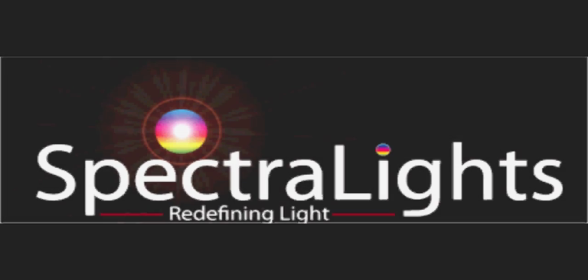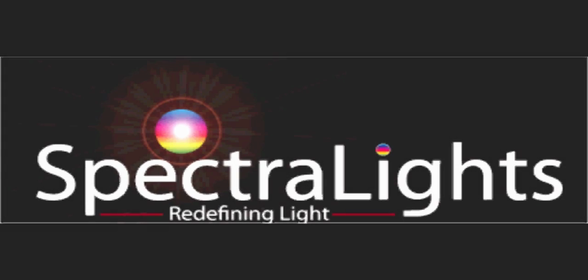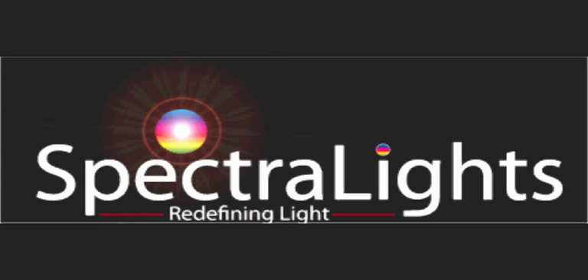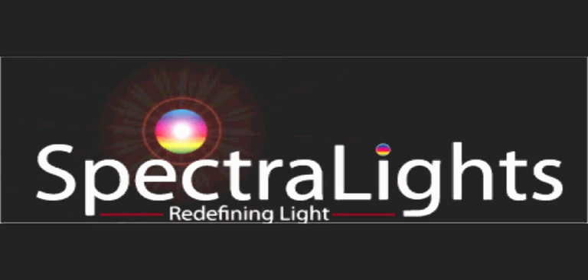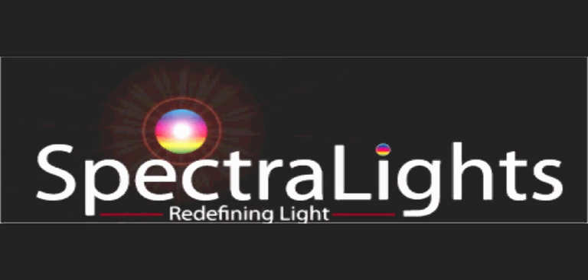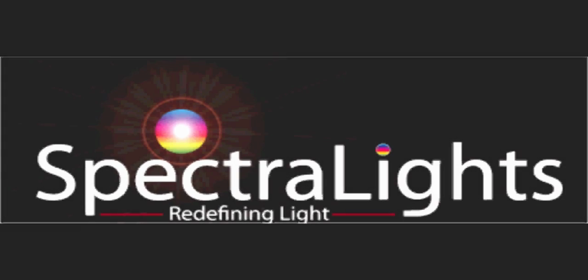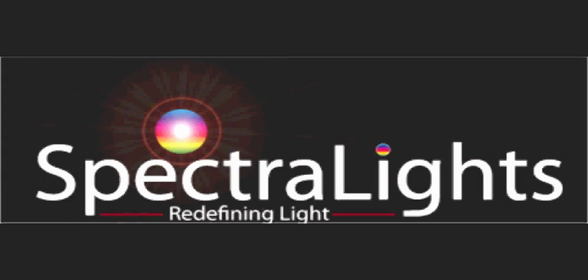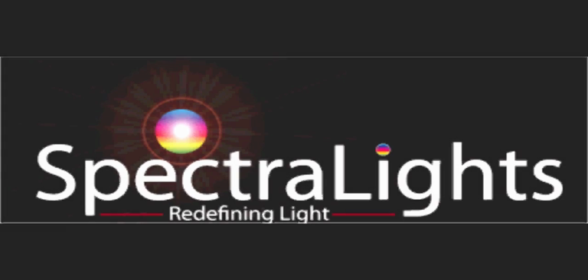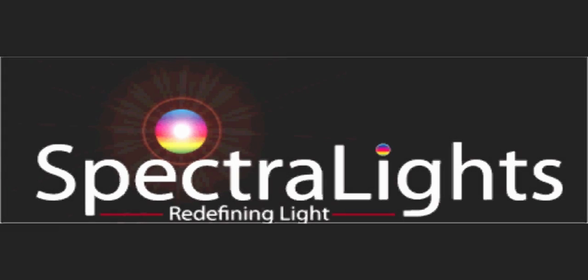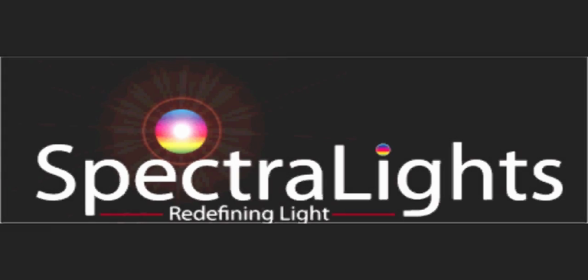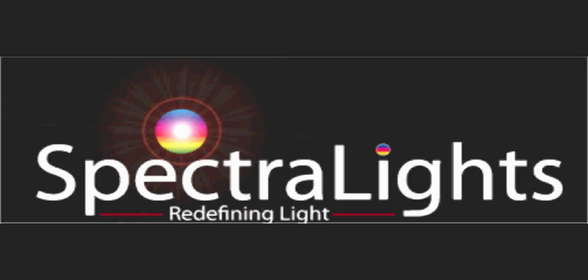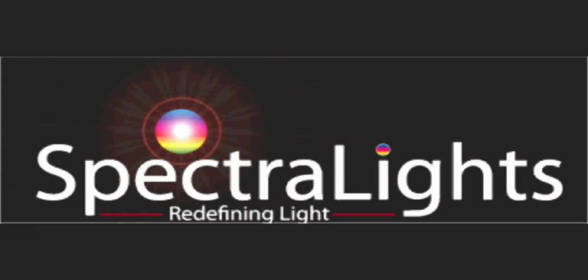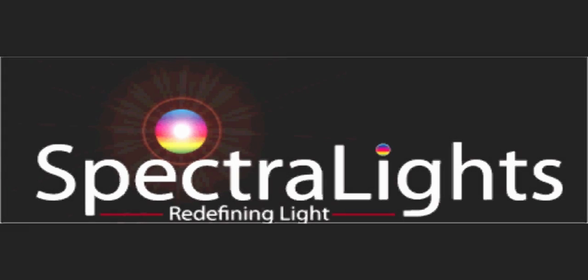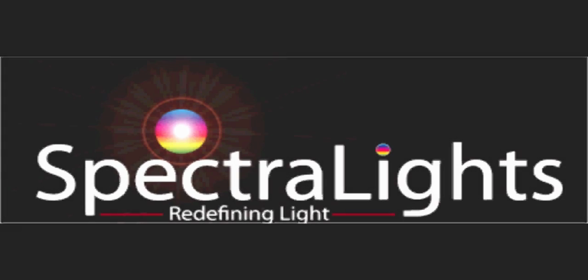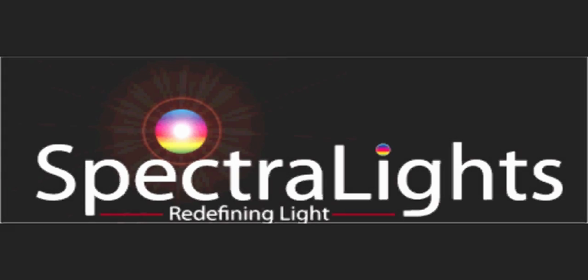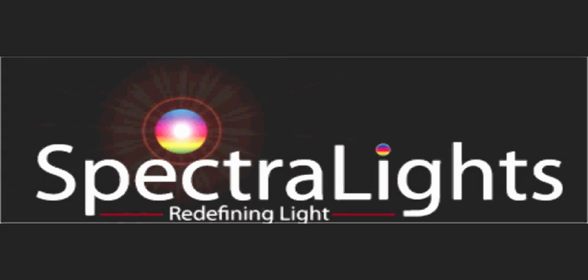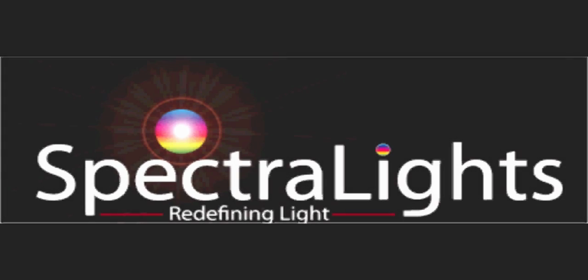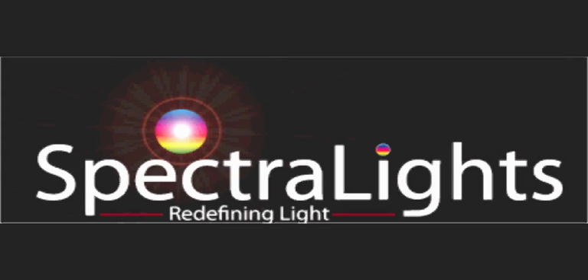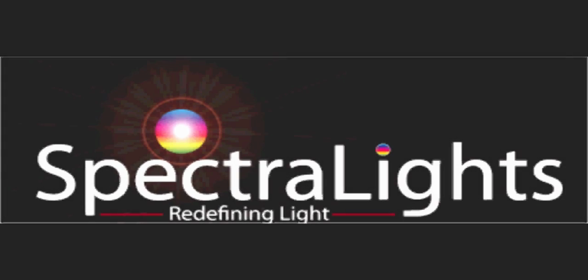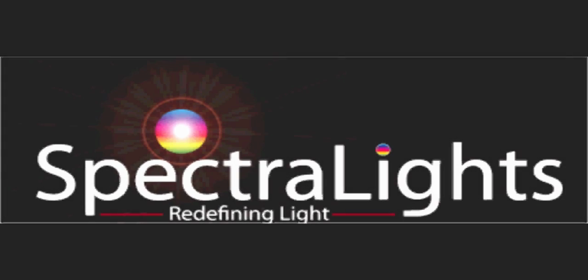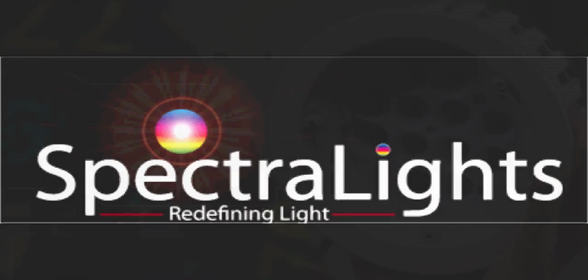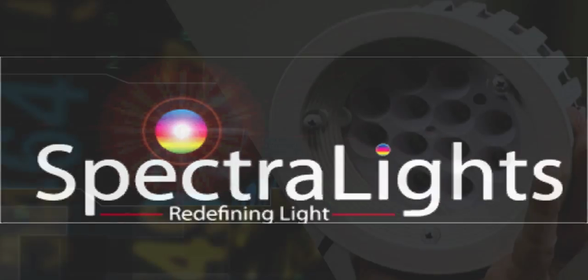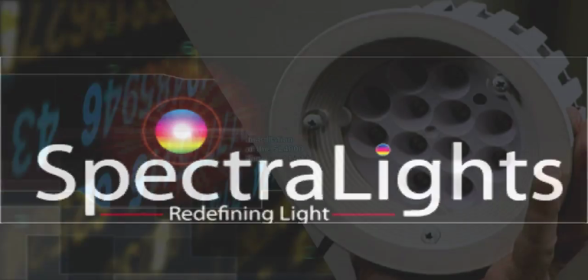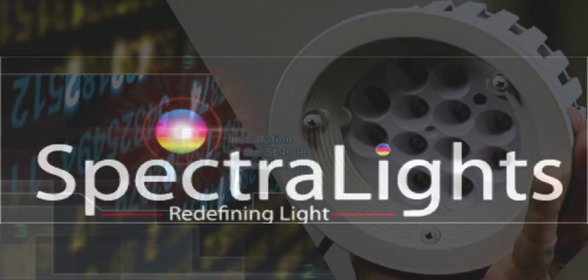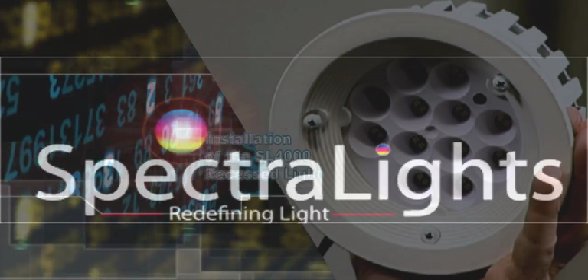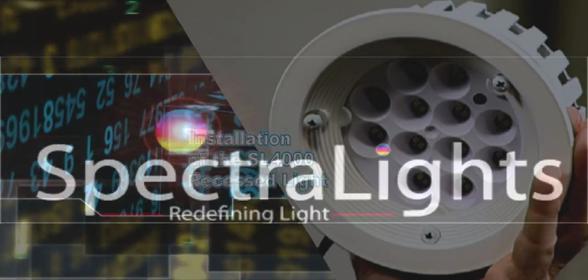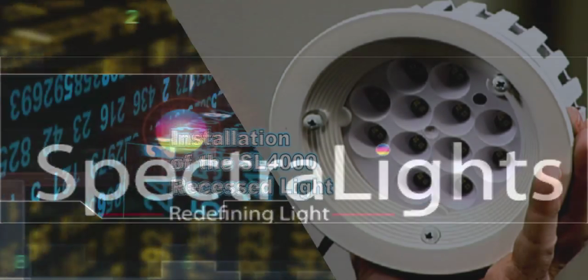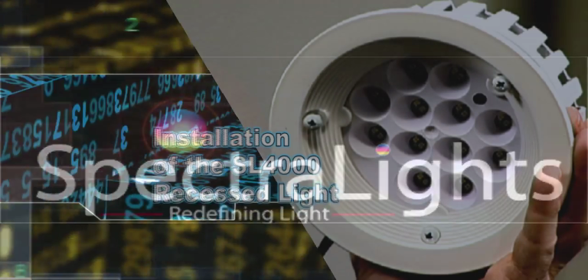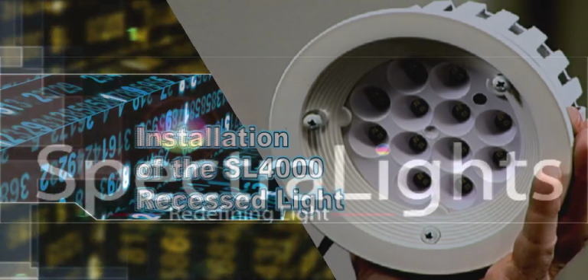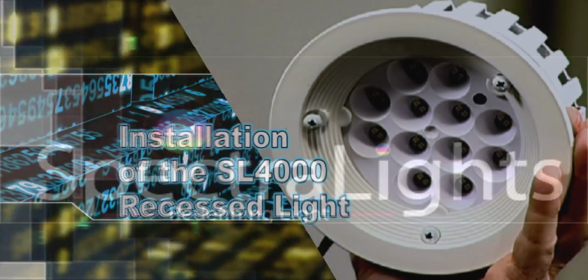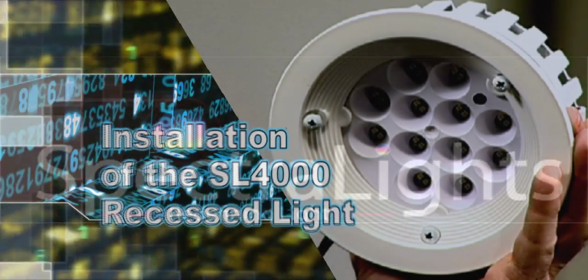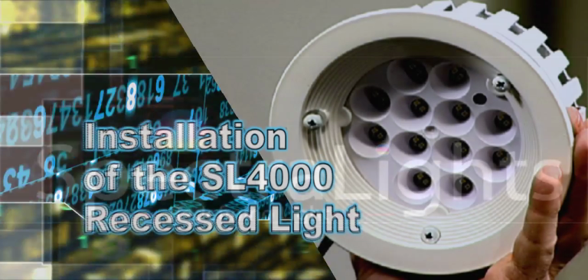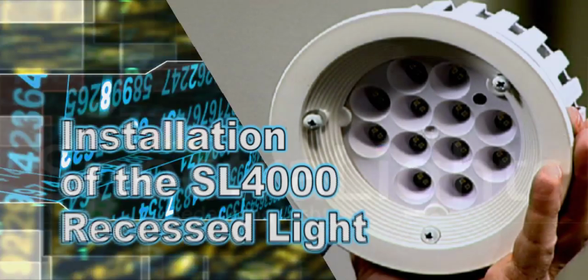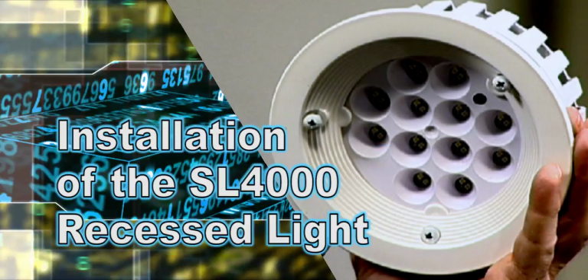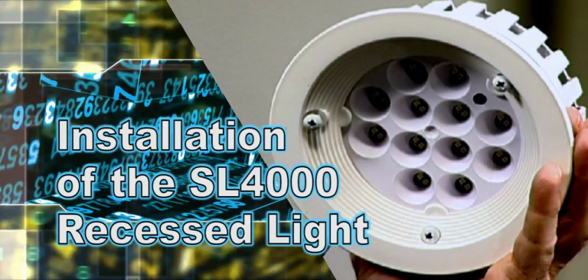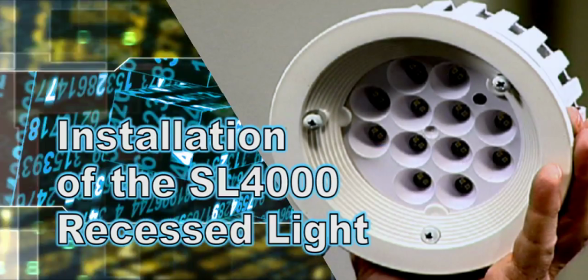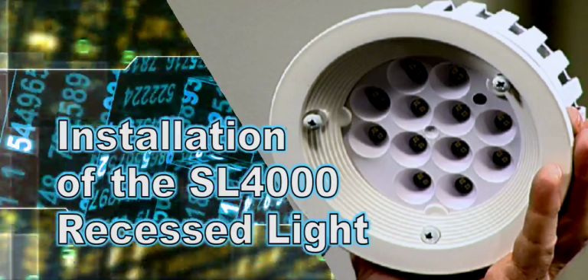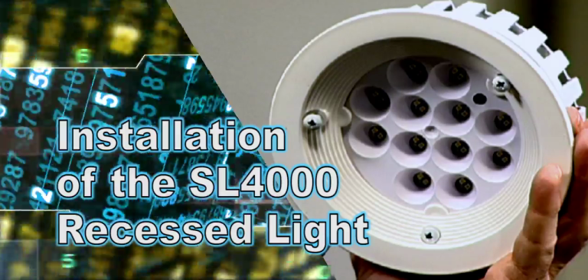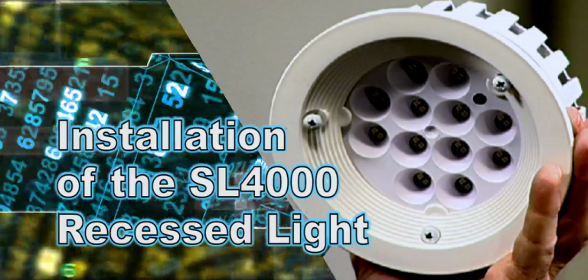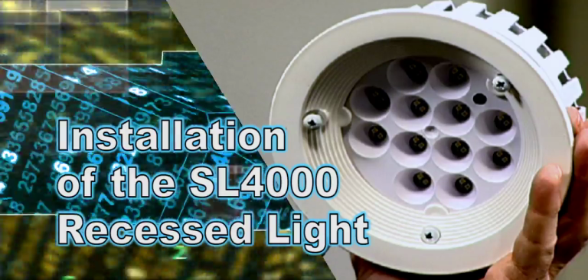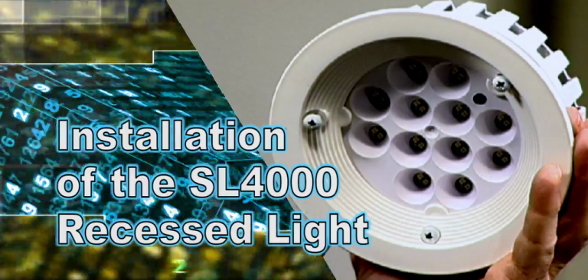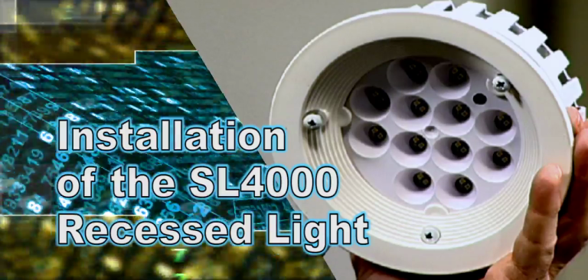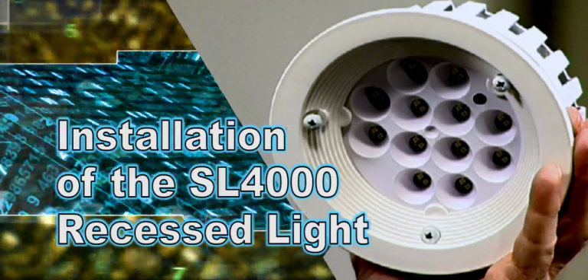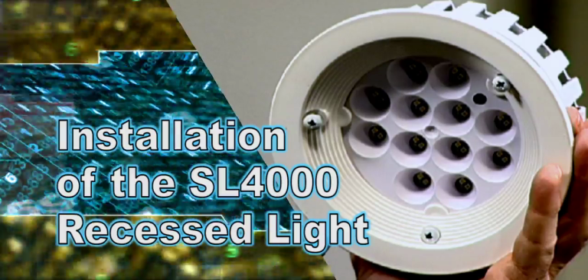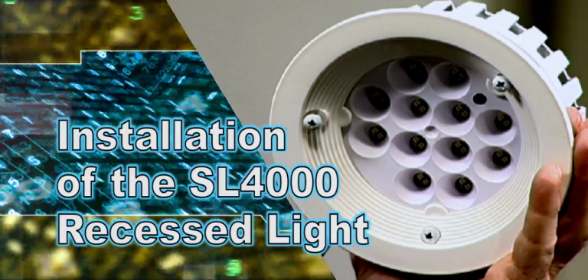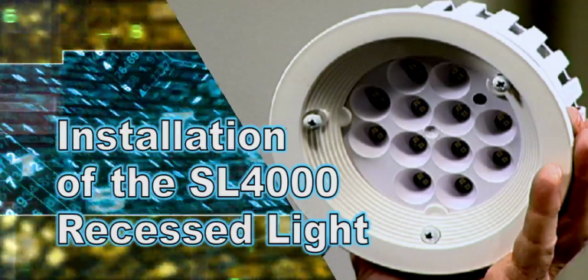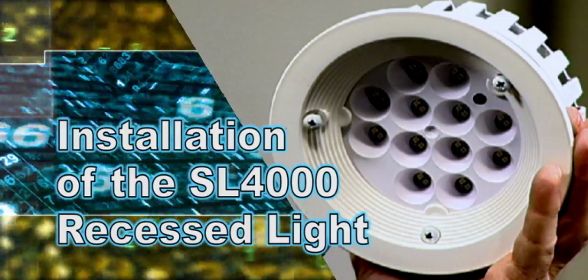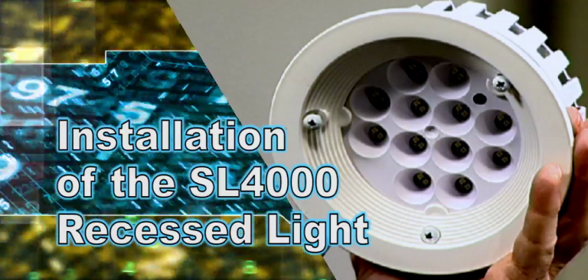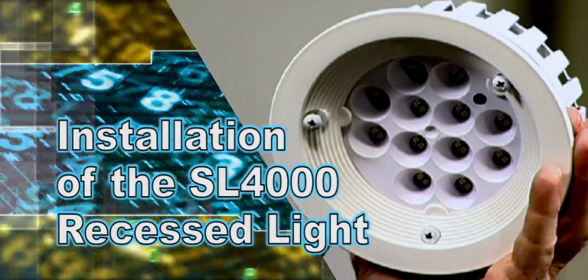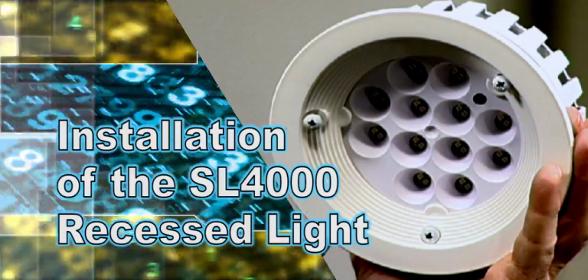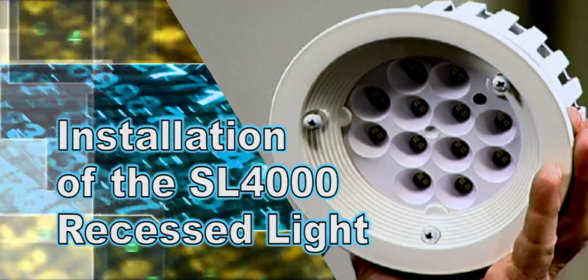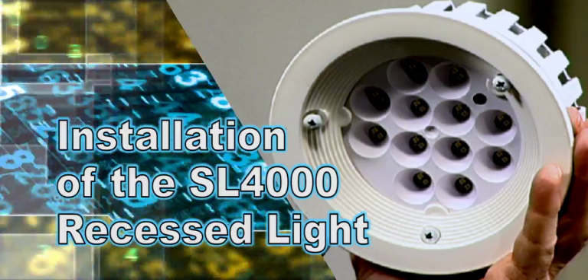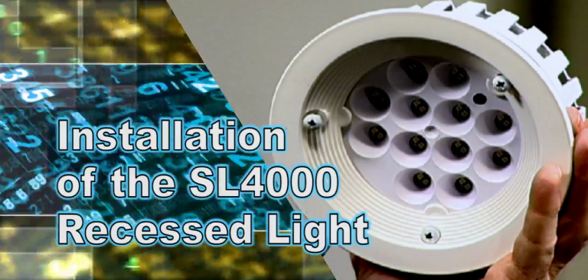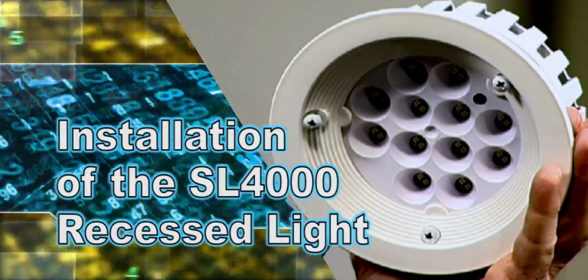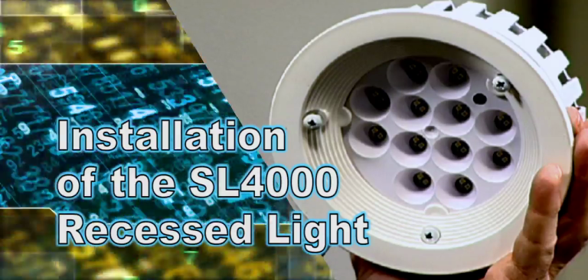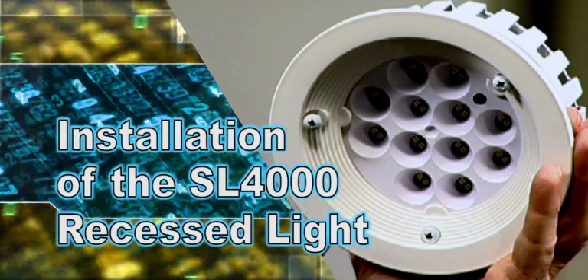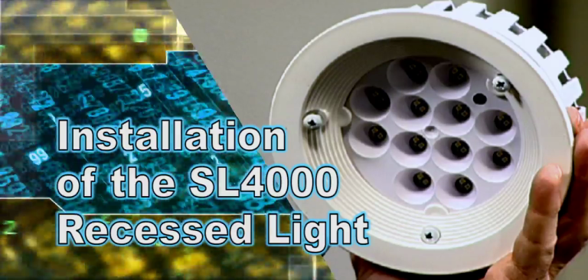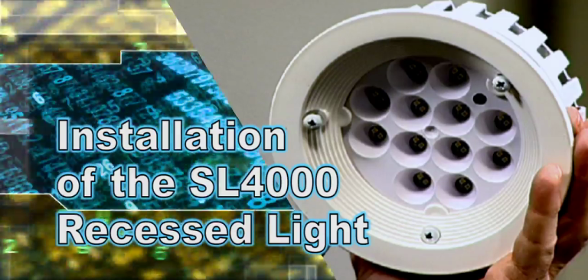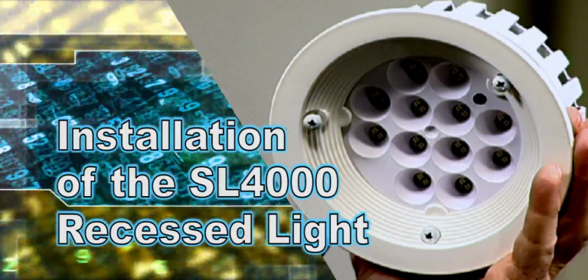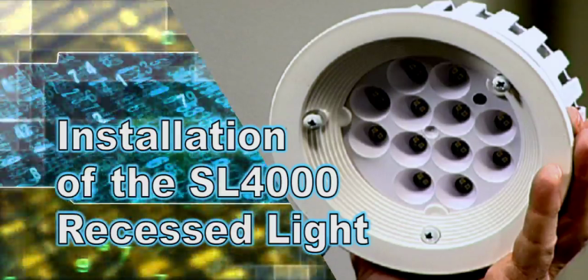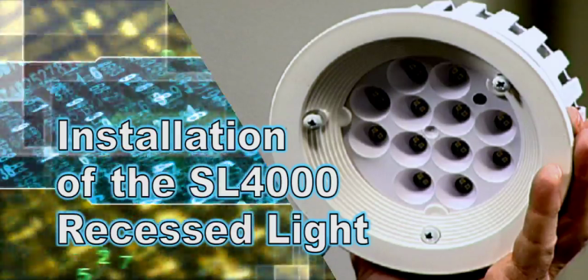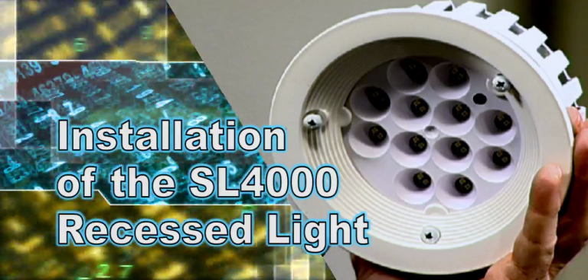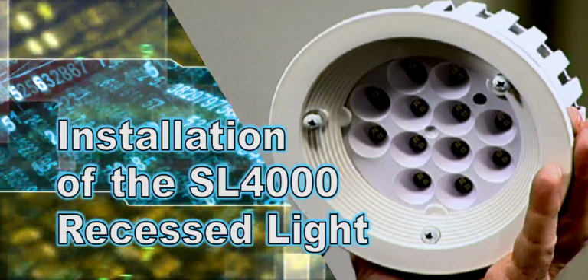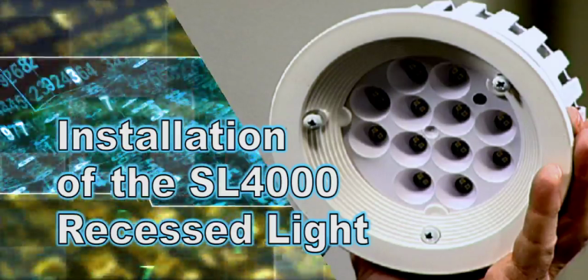Welcome to Spectralights. This is the Spectralights SL 4000 installation step-by-step video.